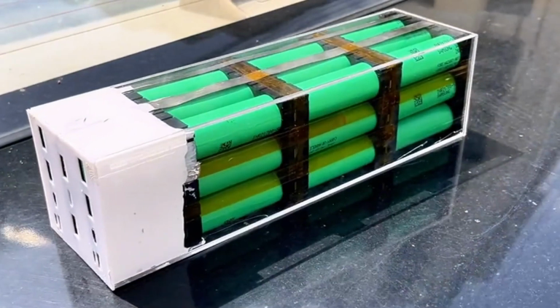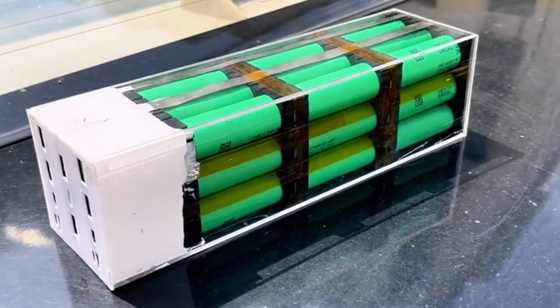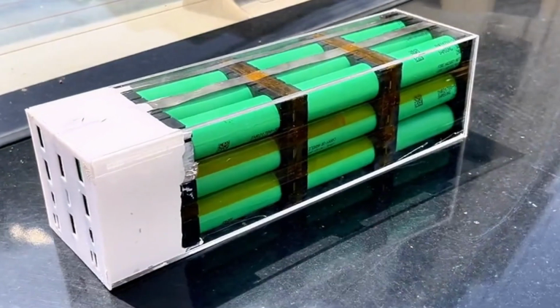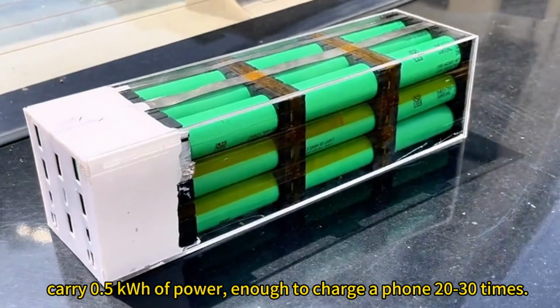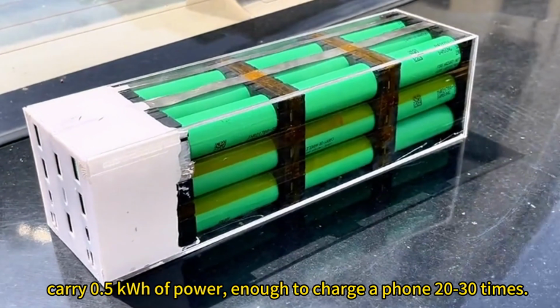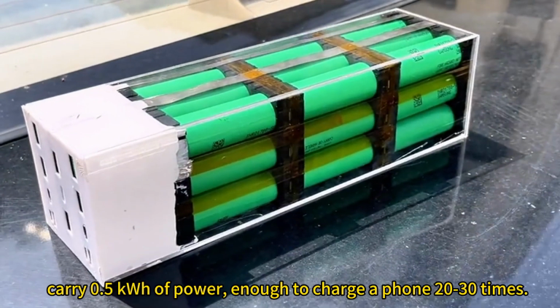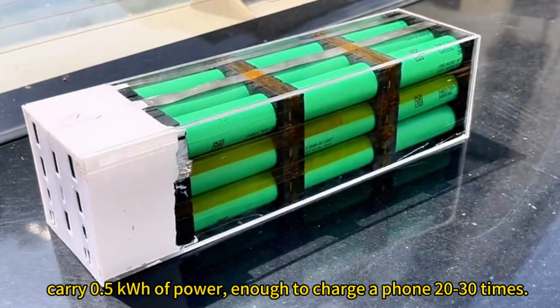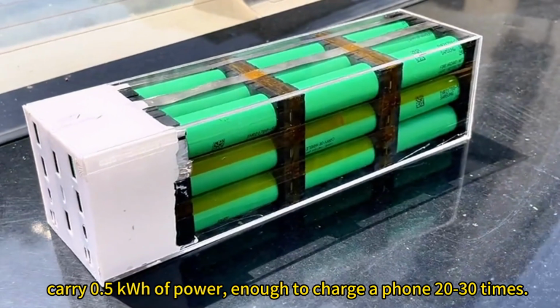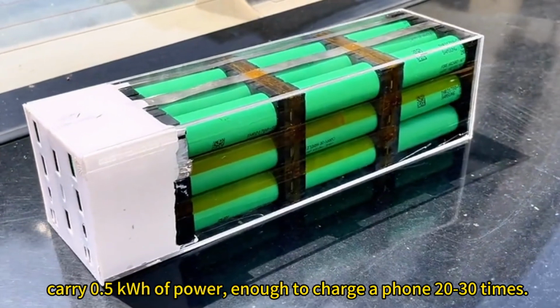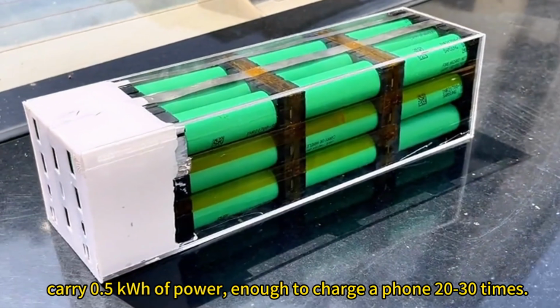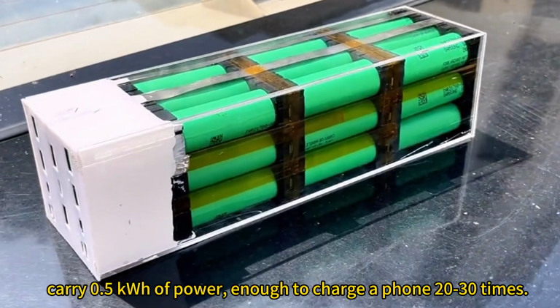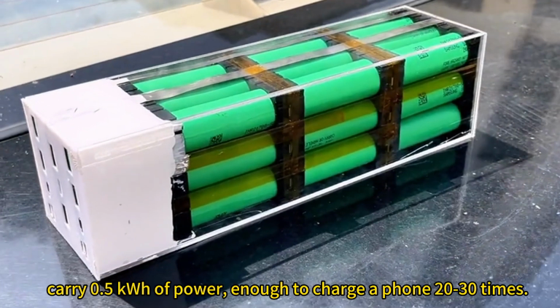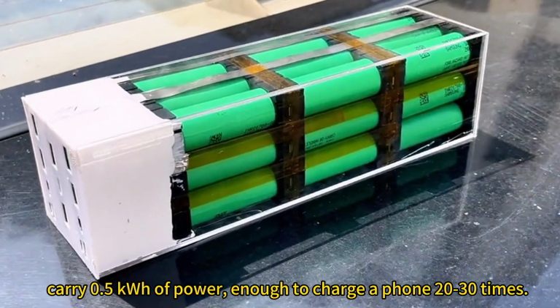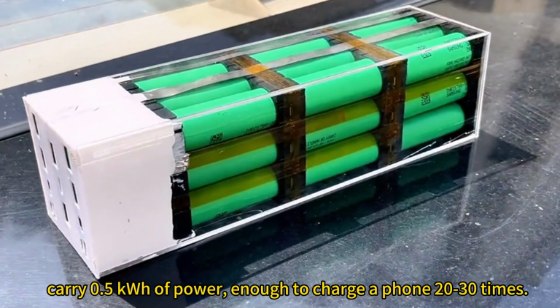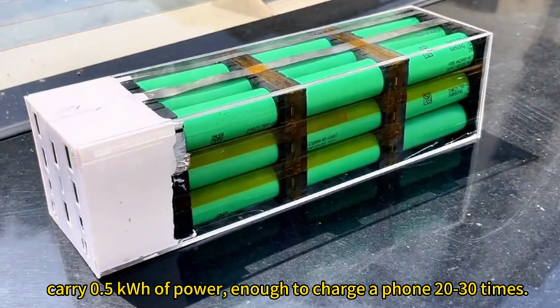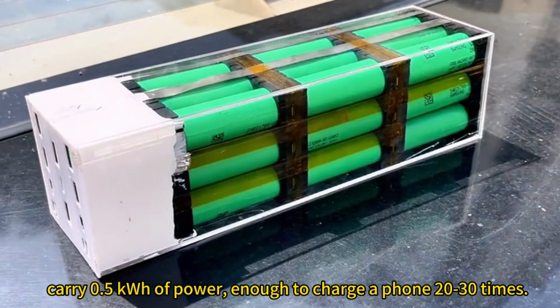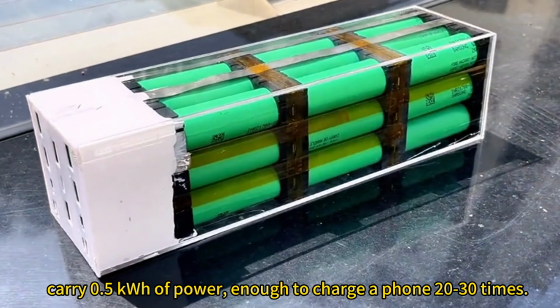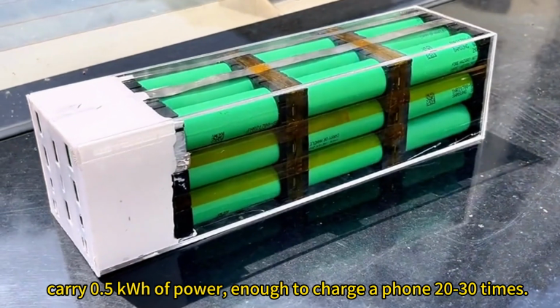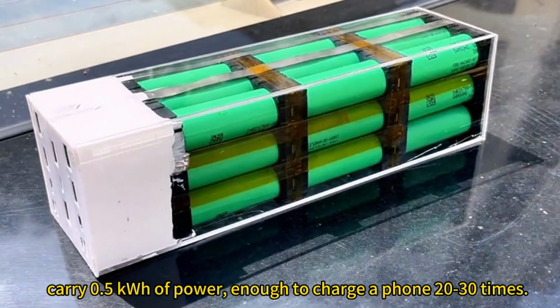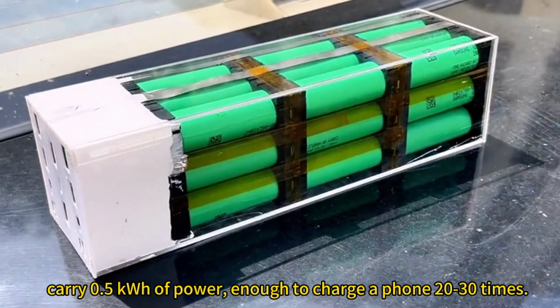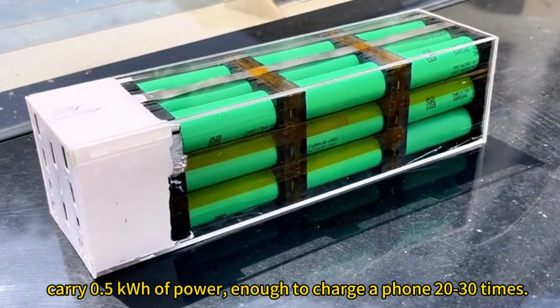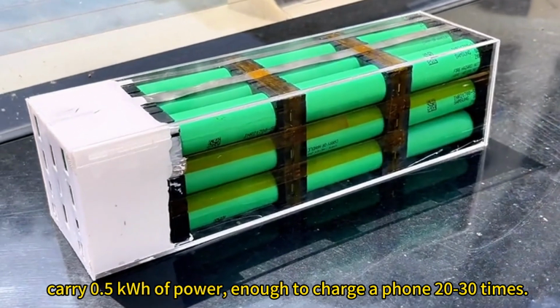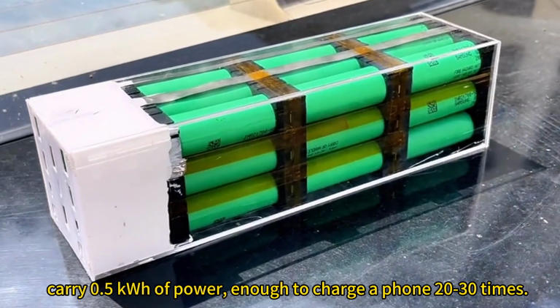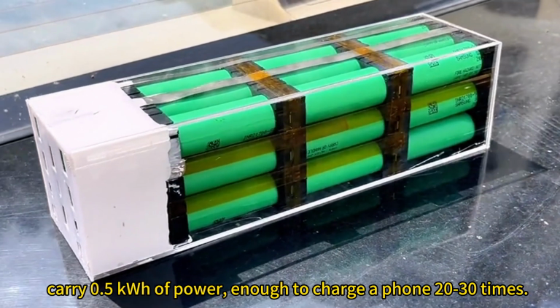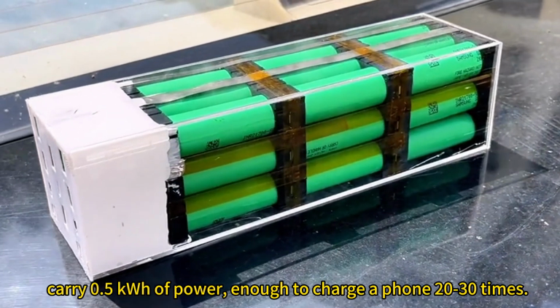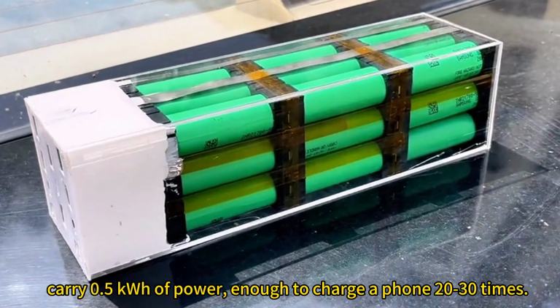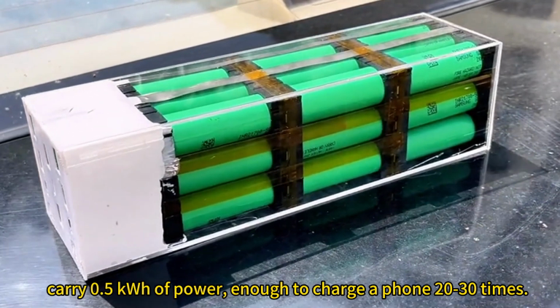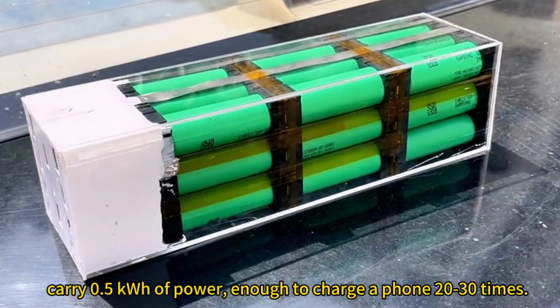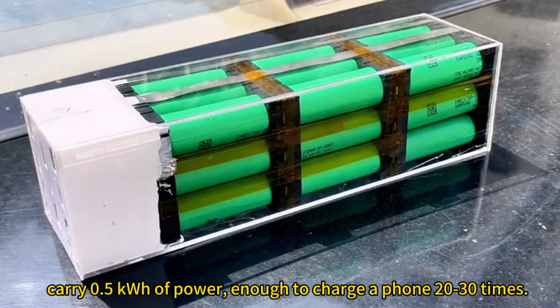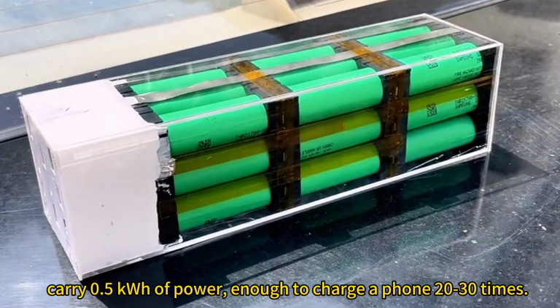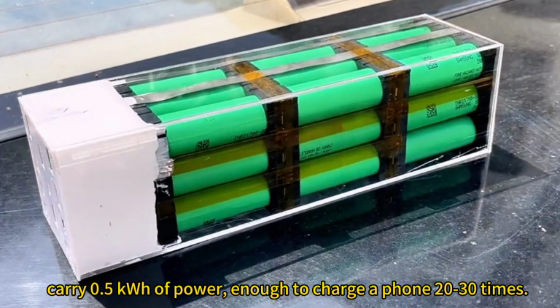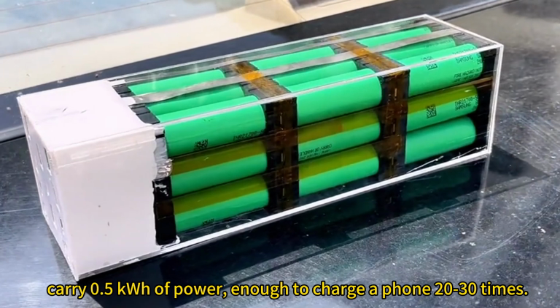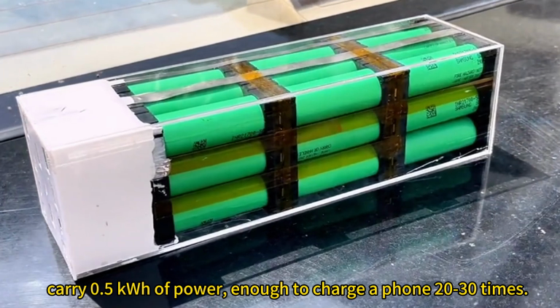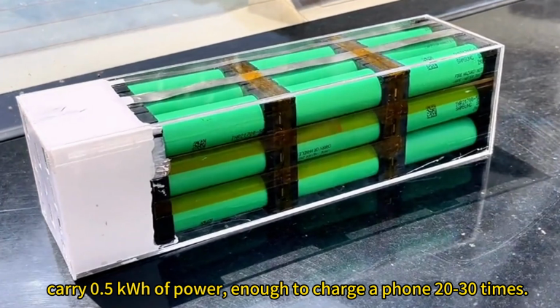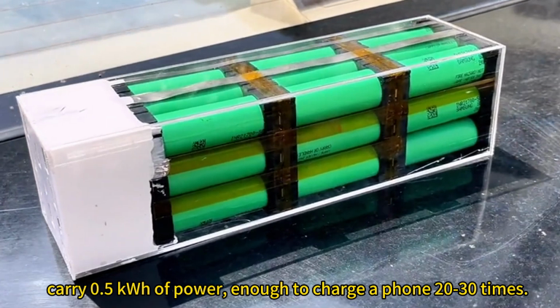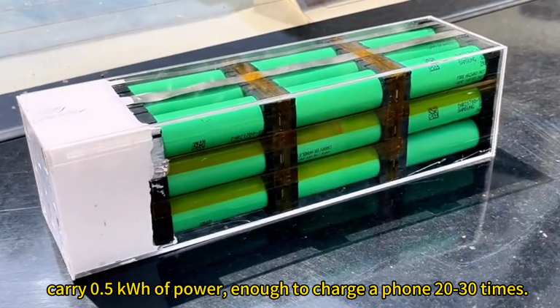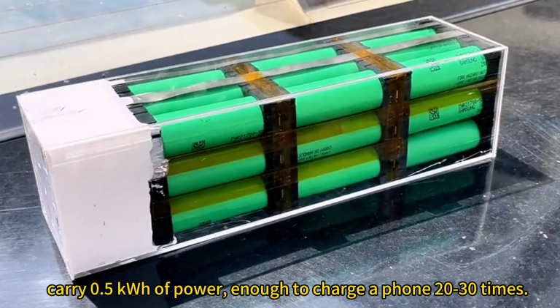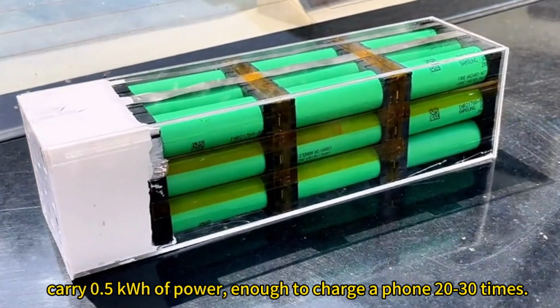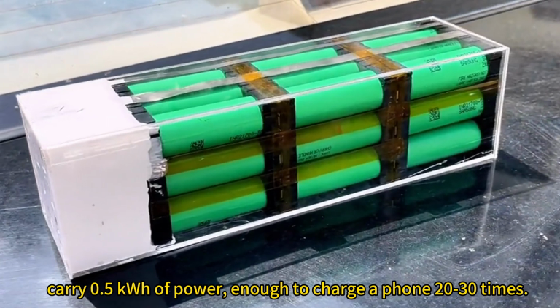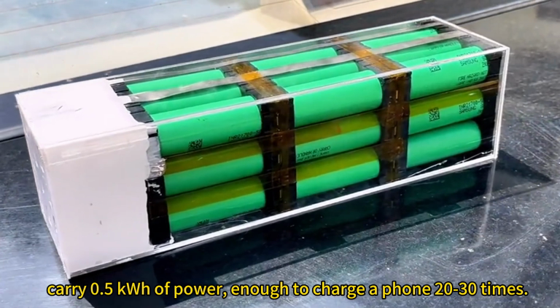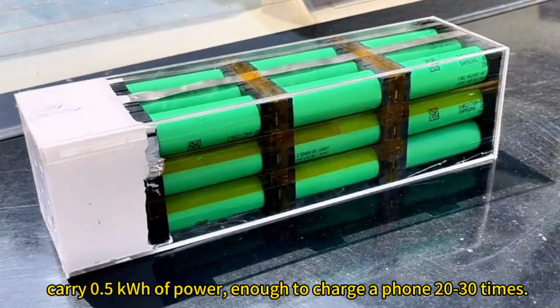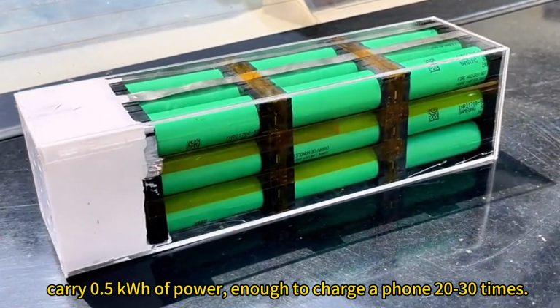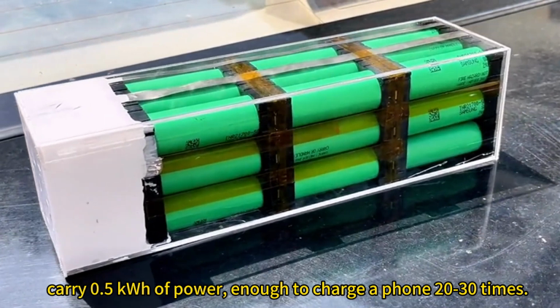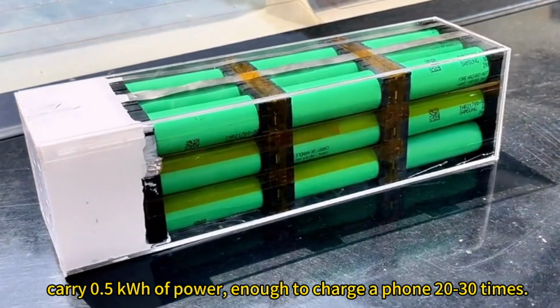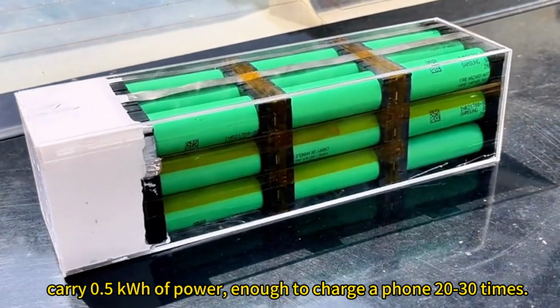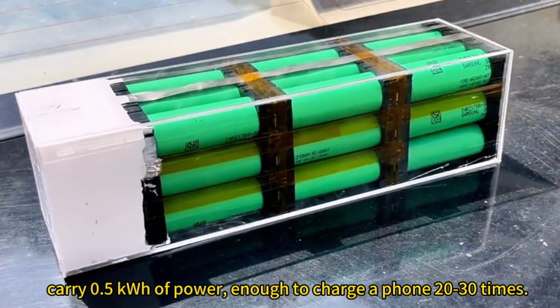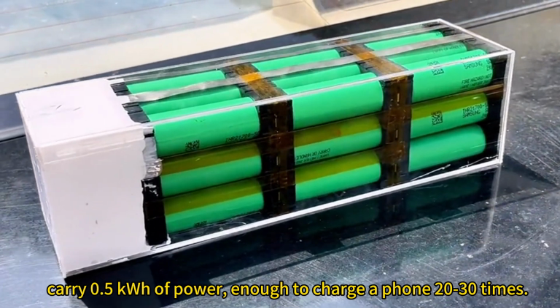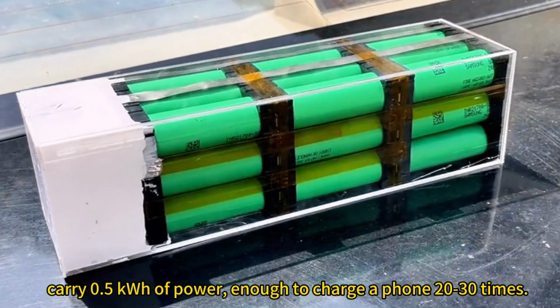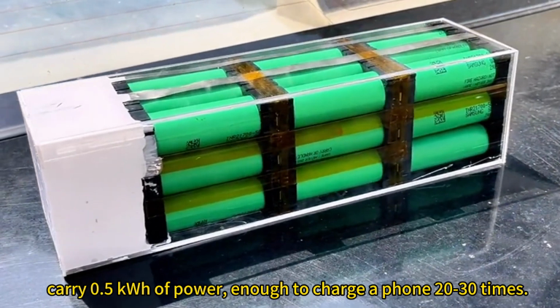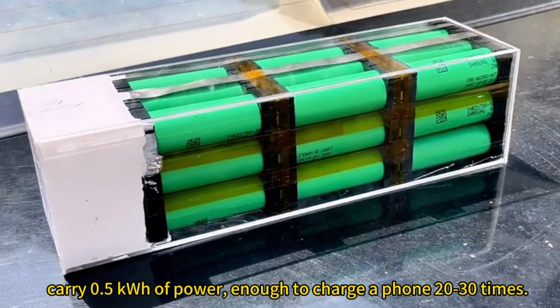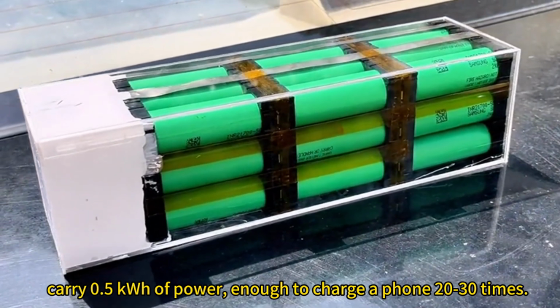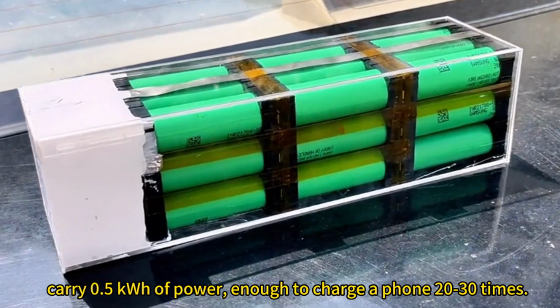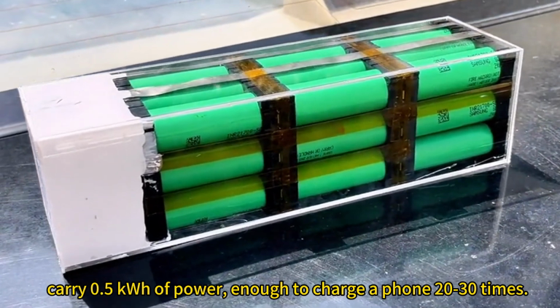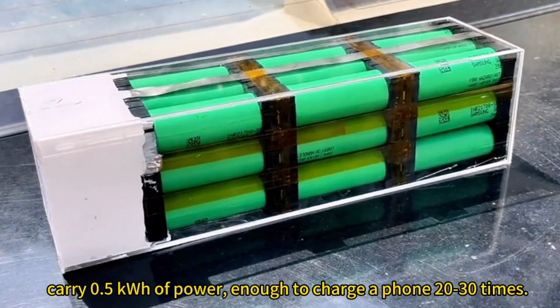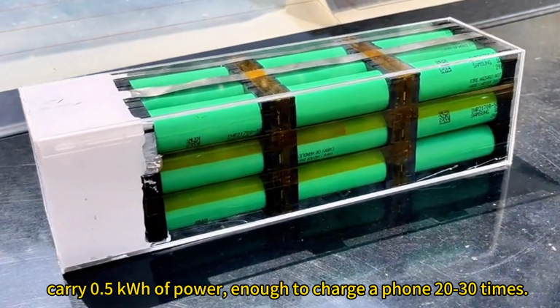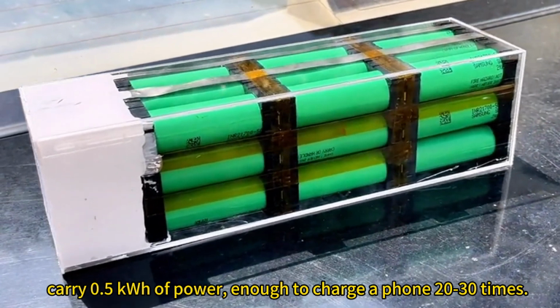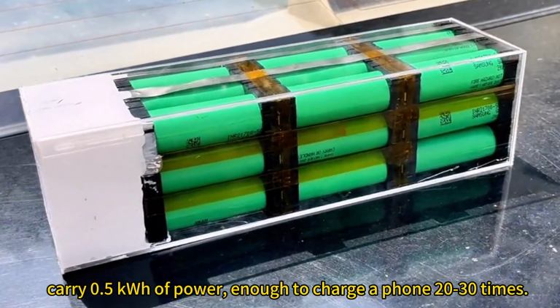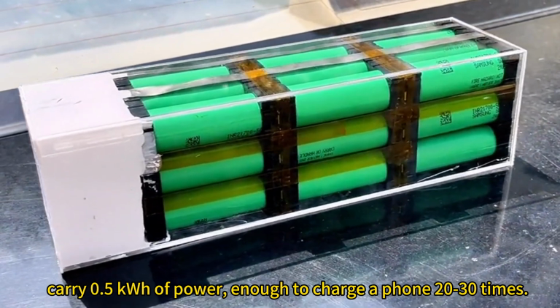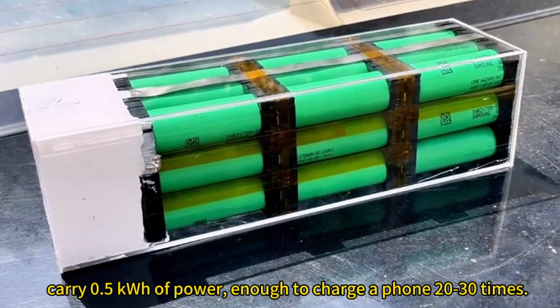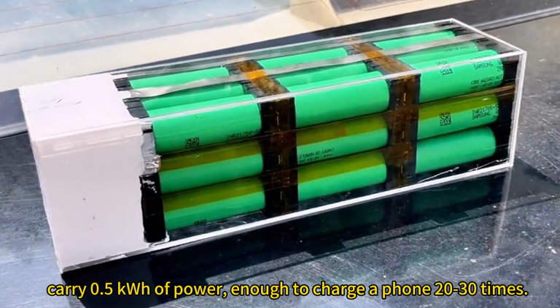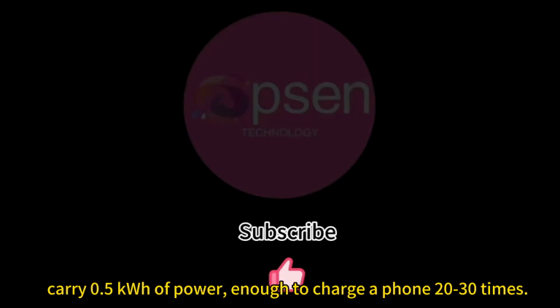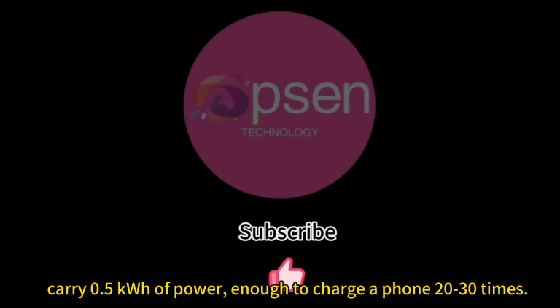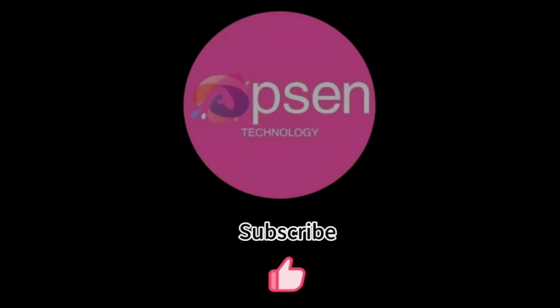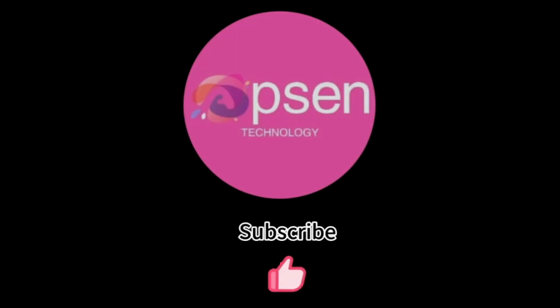It carries 0.5 kilowatt hours of power — enough to charge a phone 20 to 30 times.